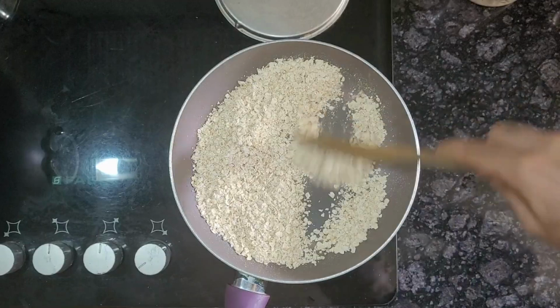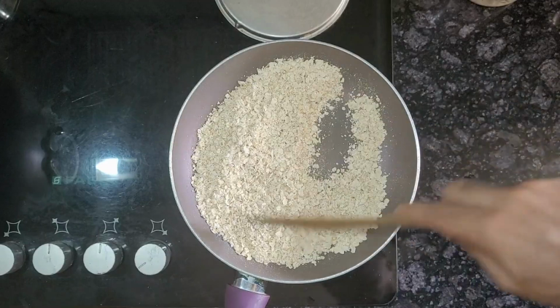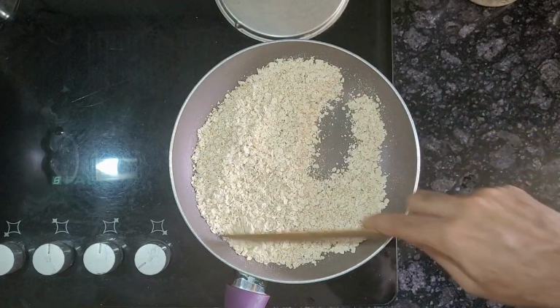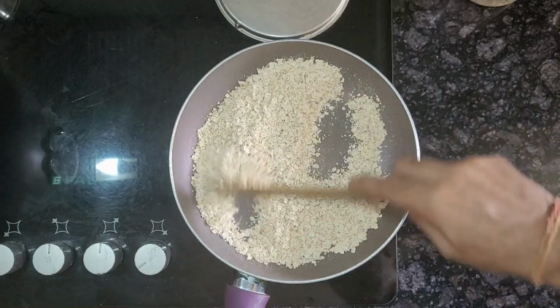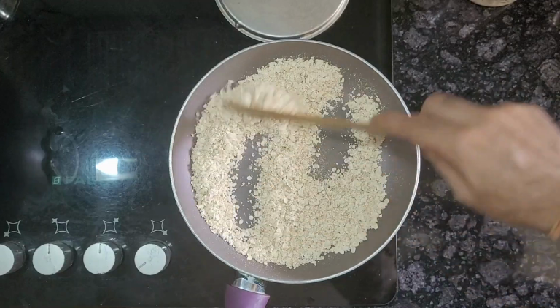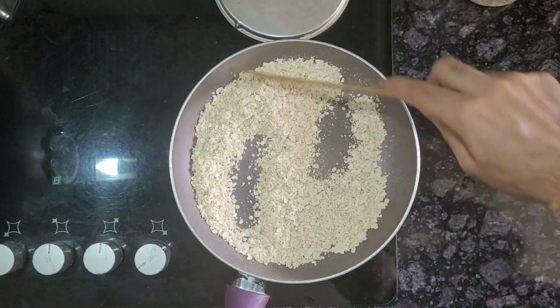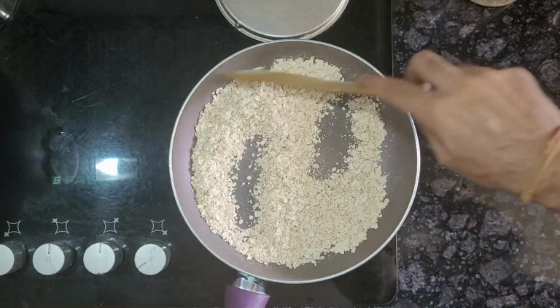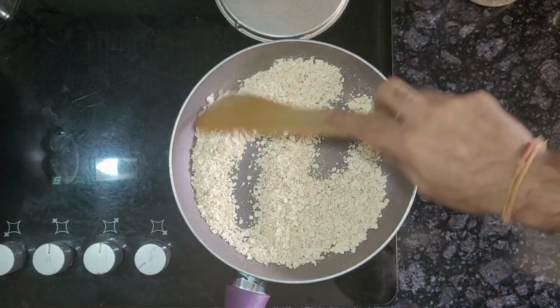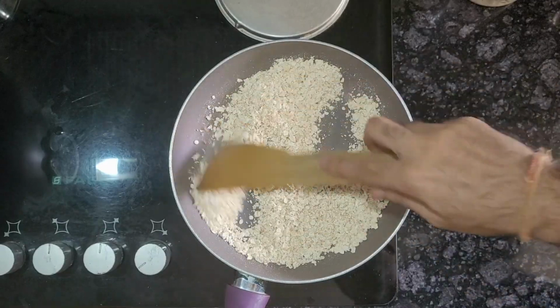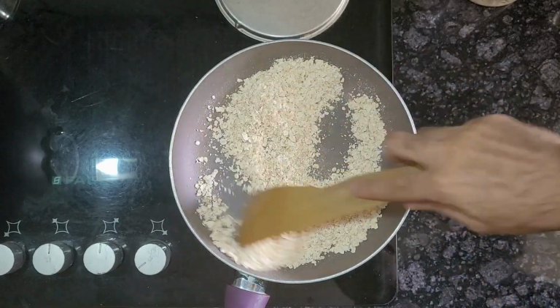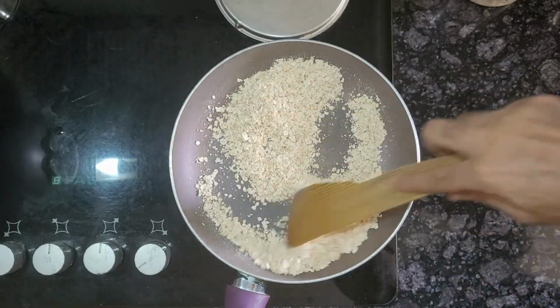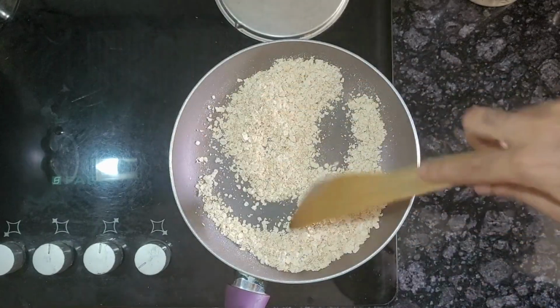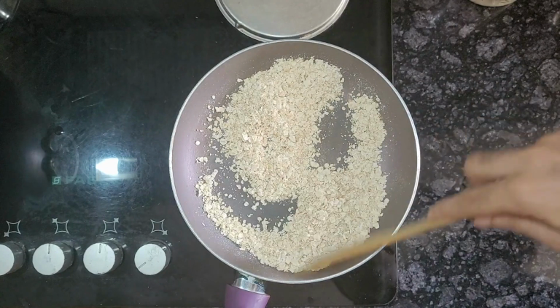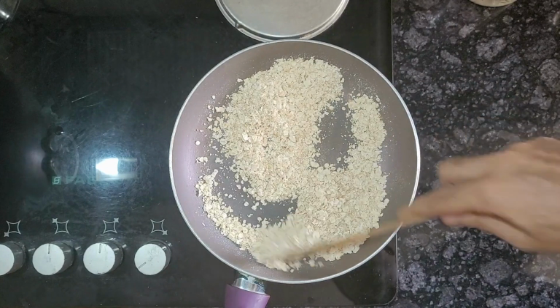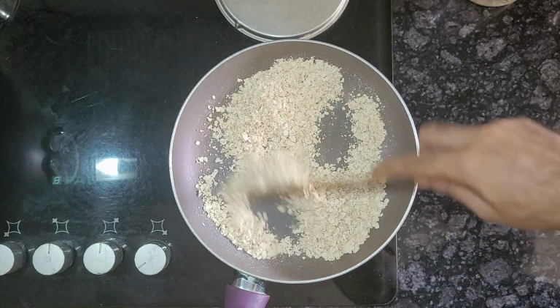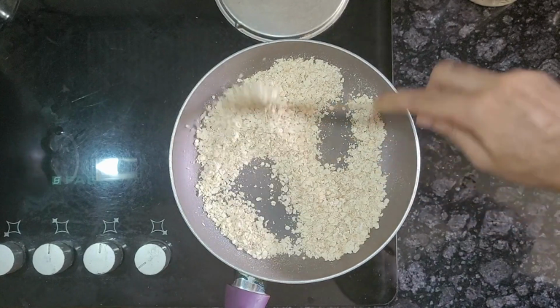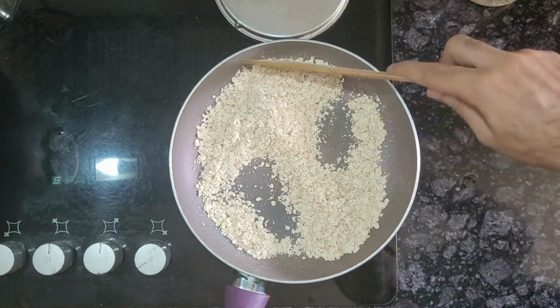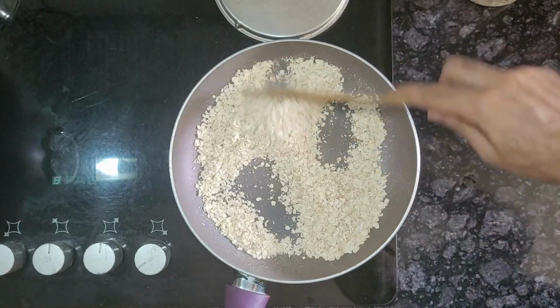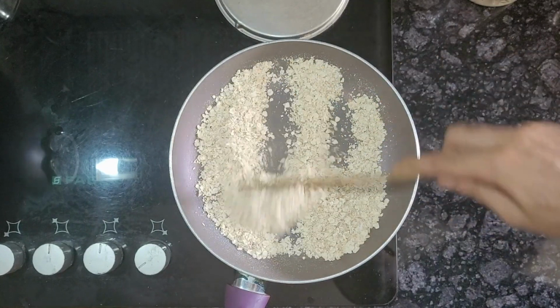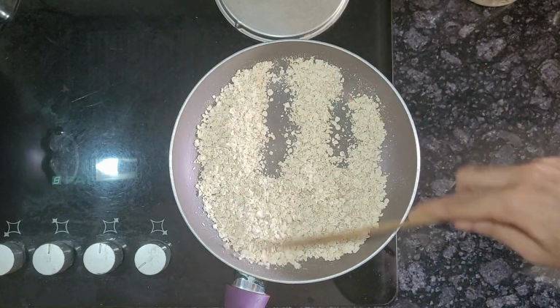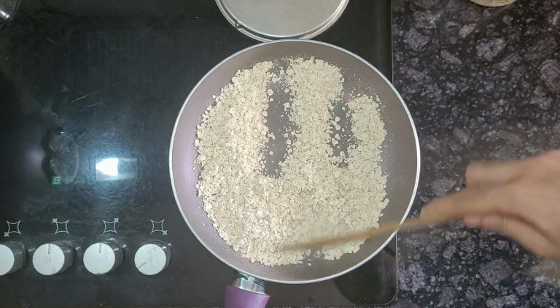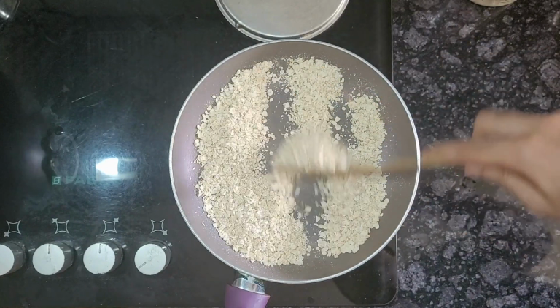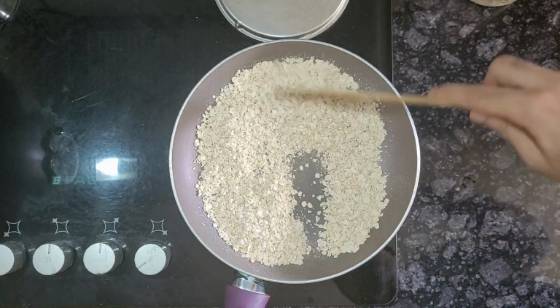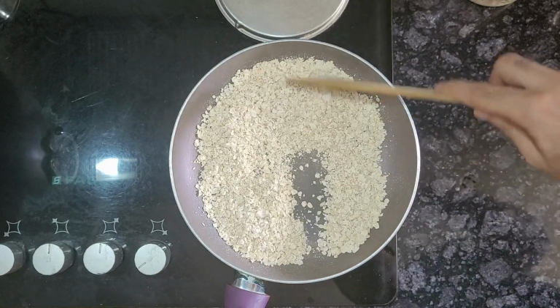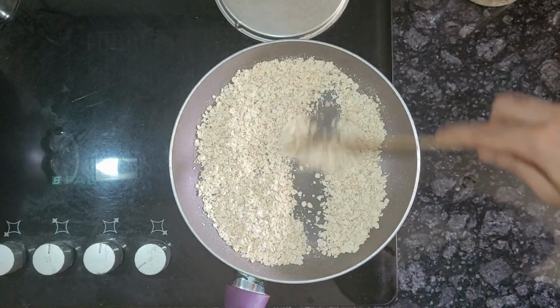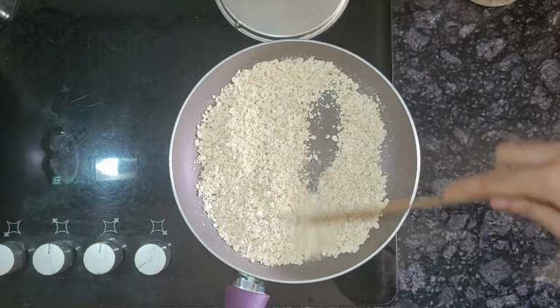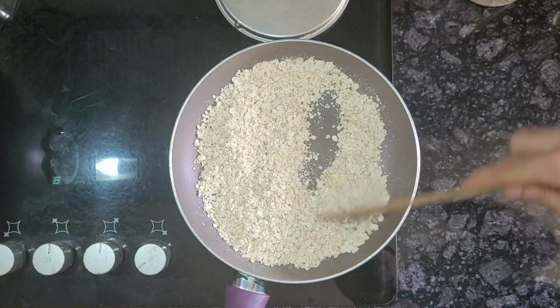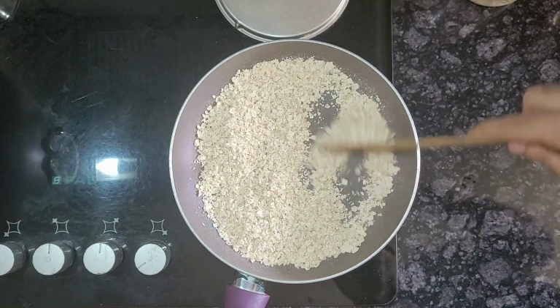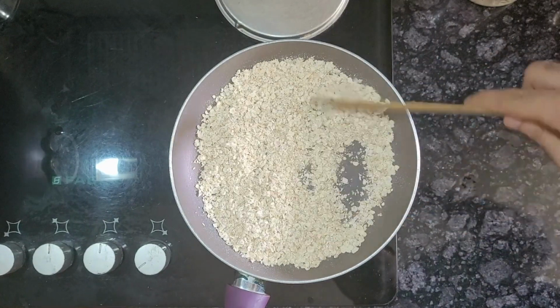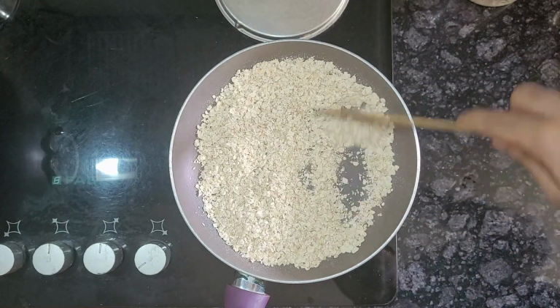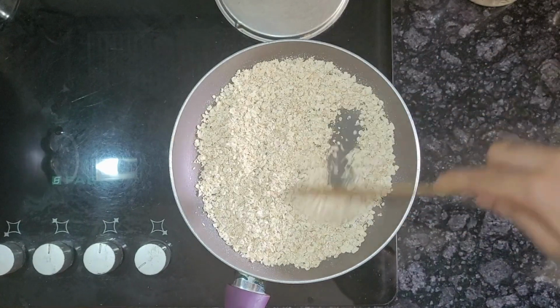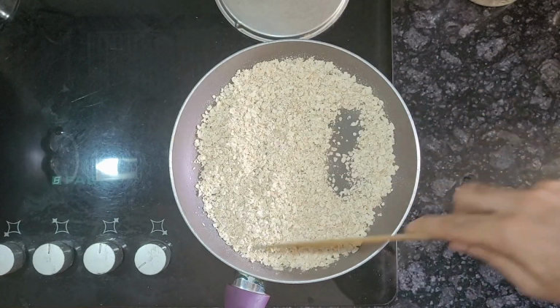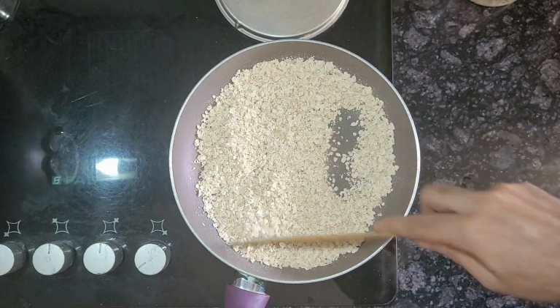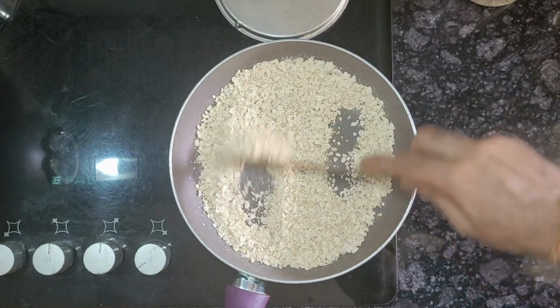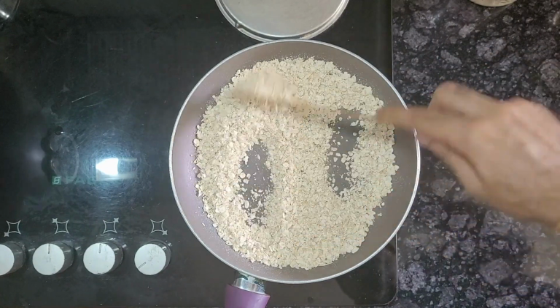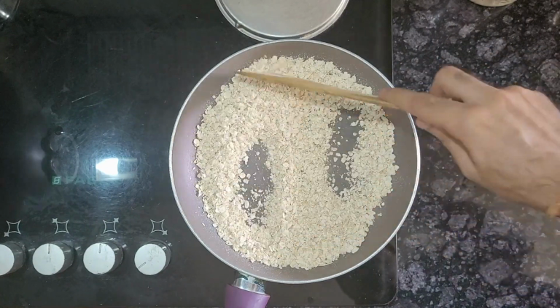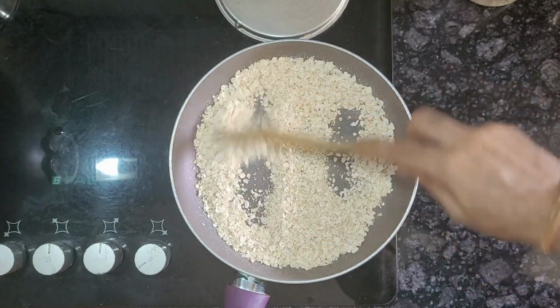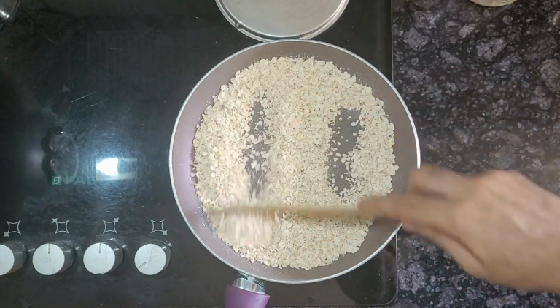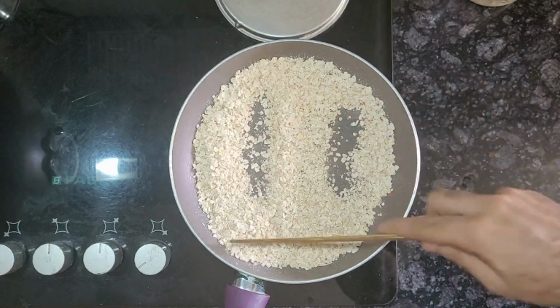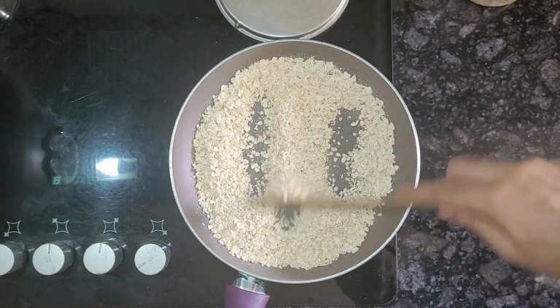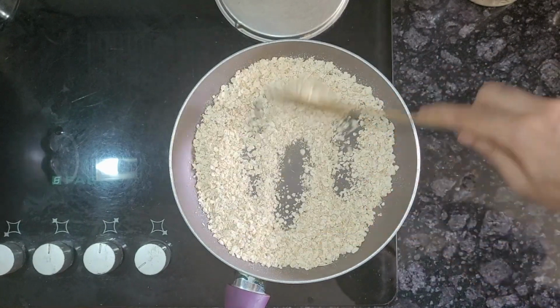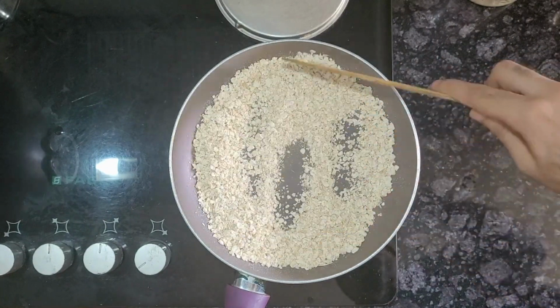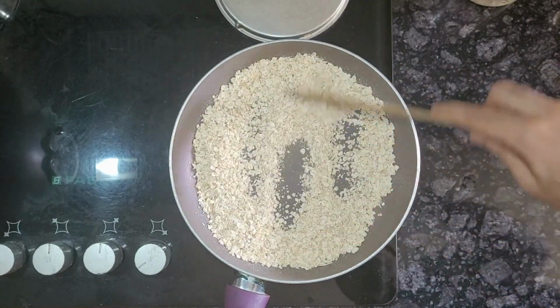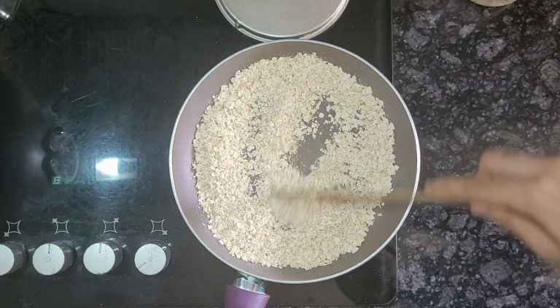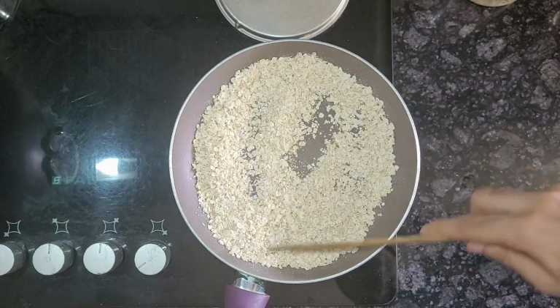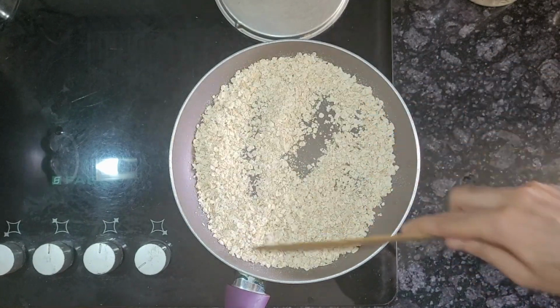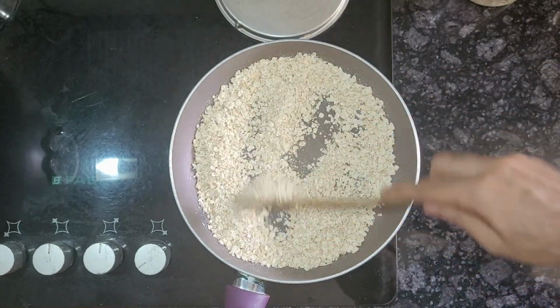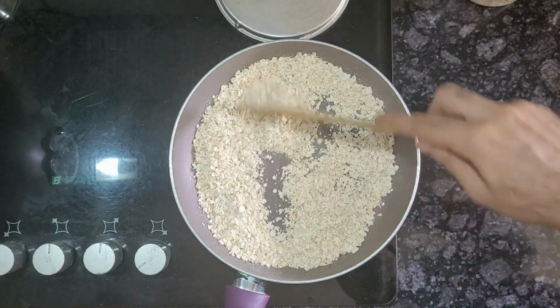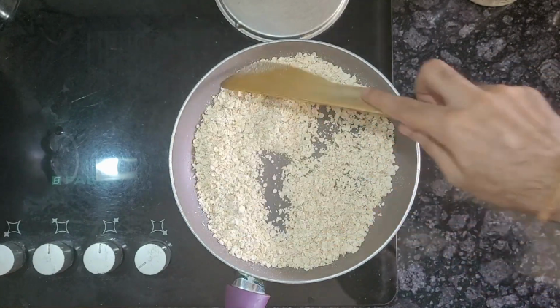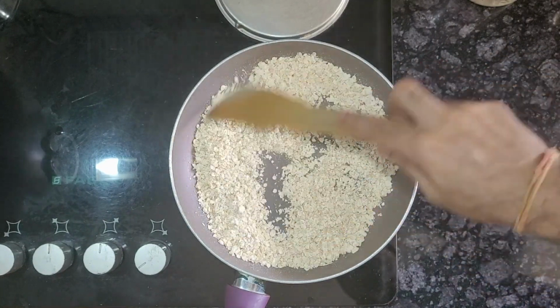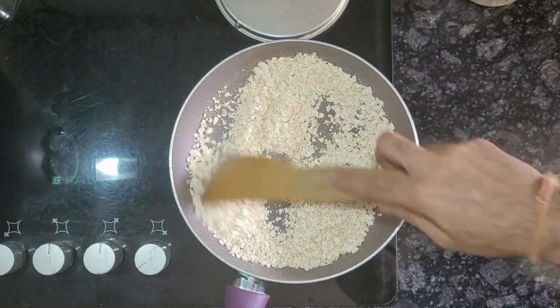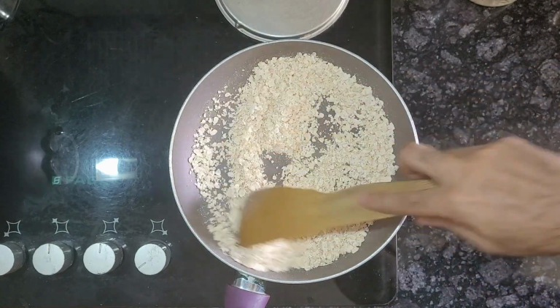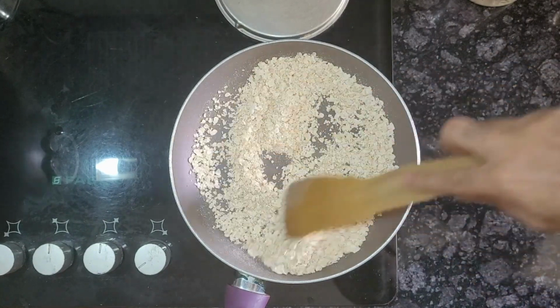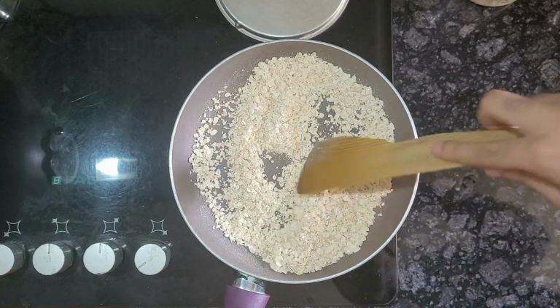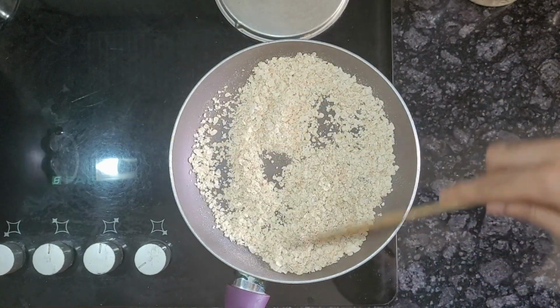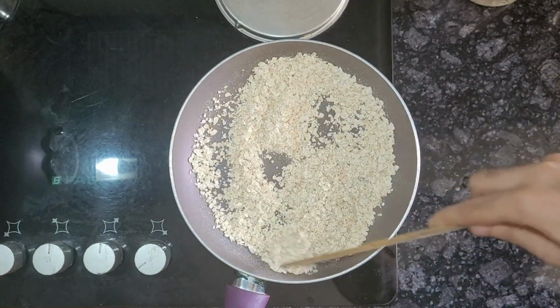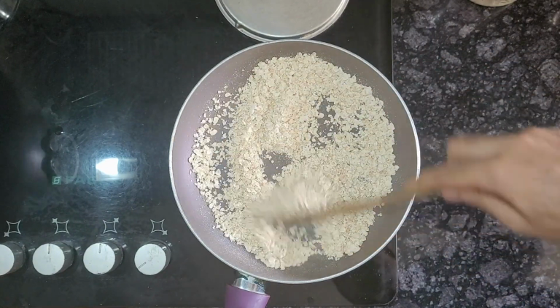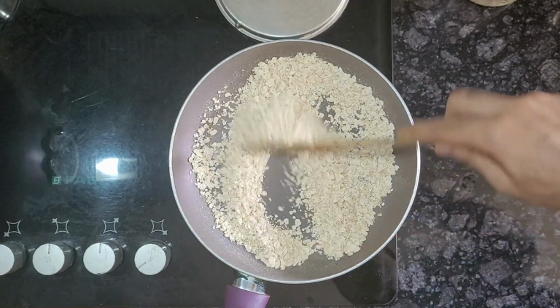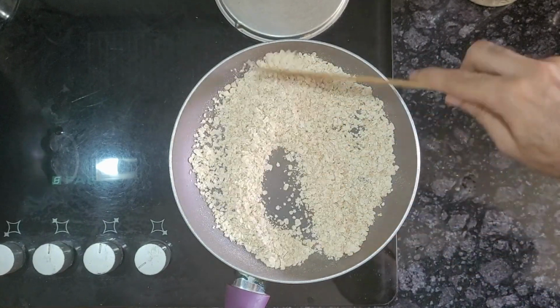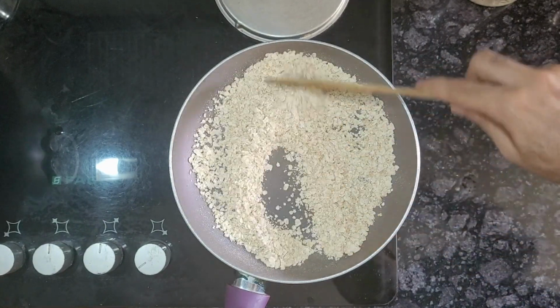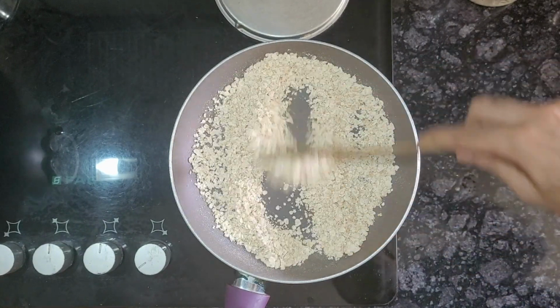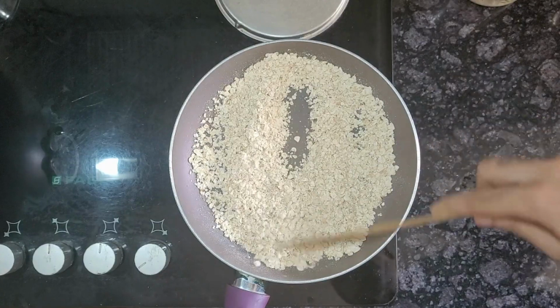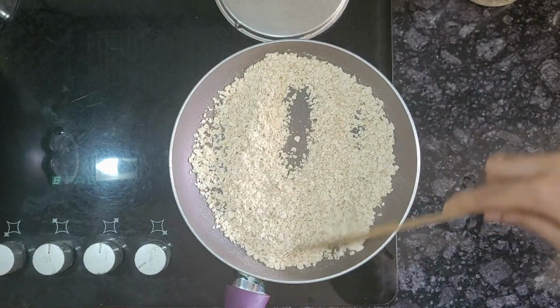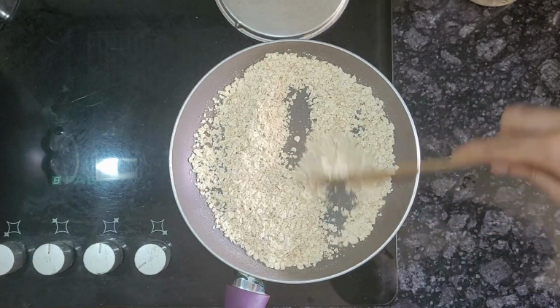First, roast oats on a low flame for 5-10 minutes until they are light brown, and then let them cool down.